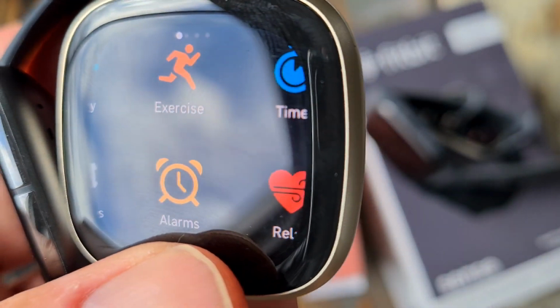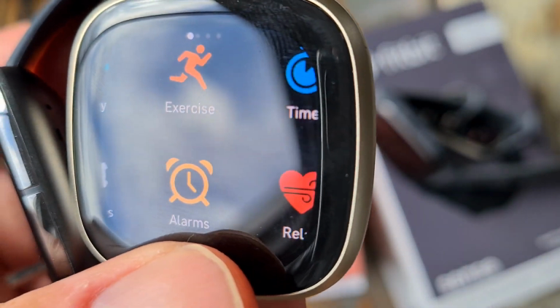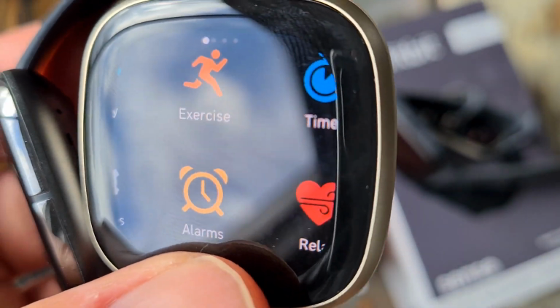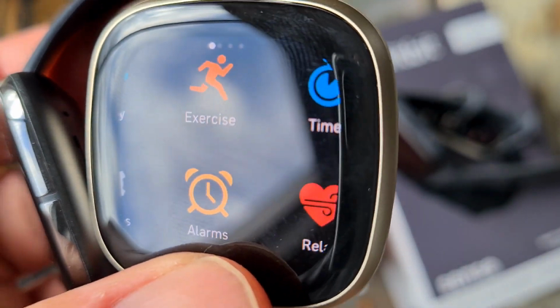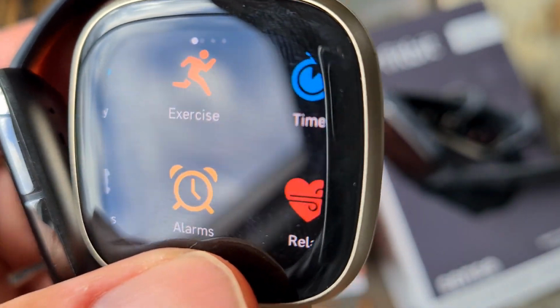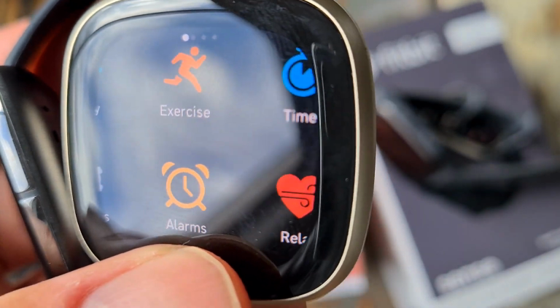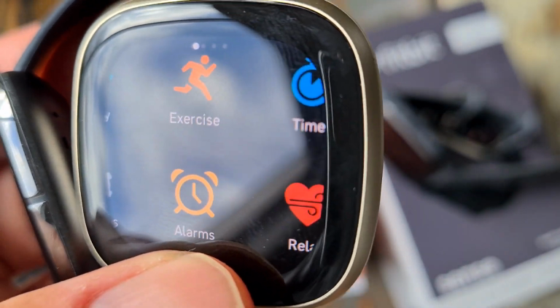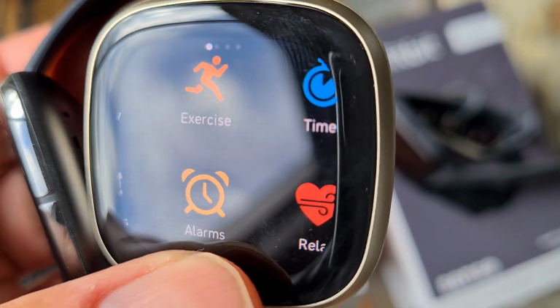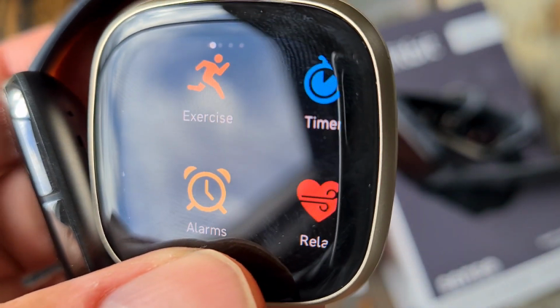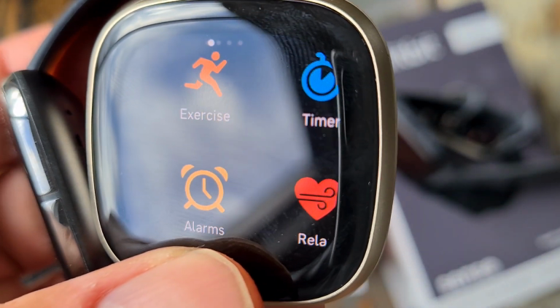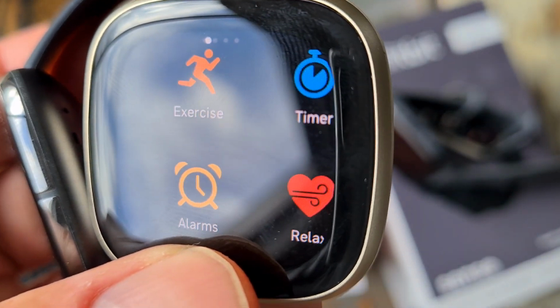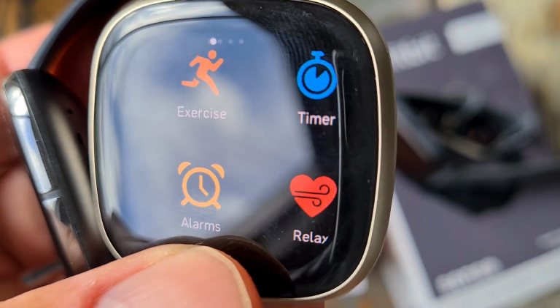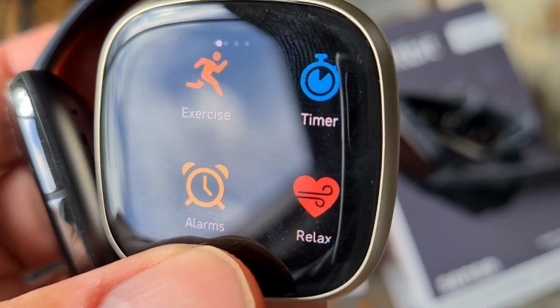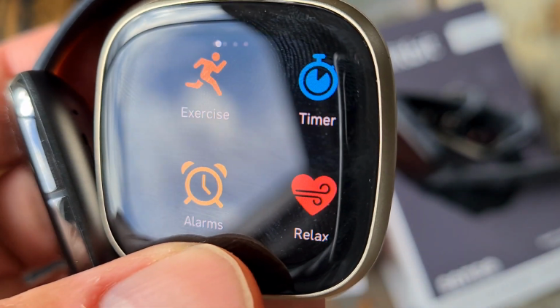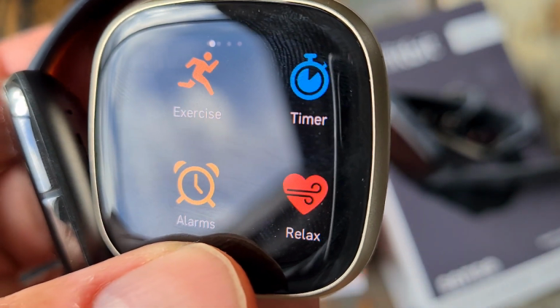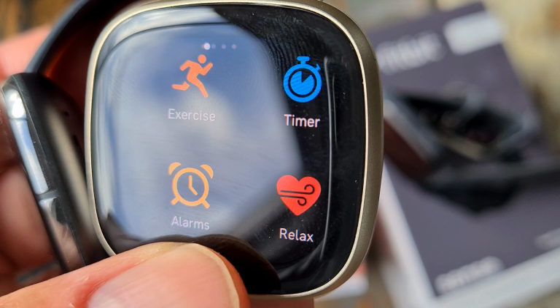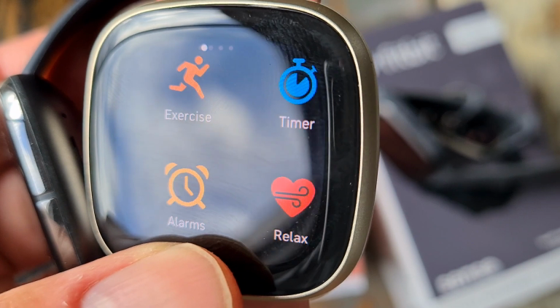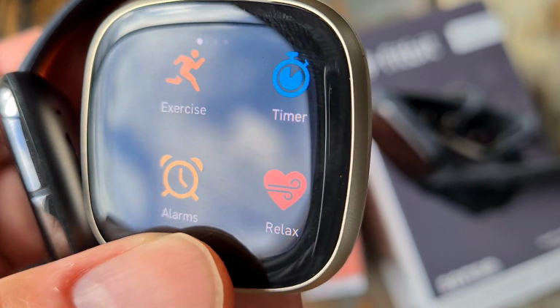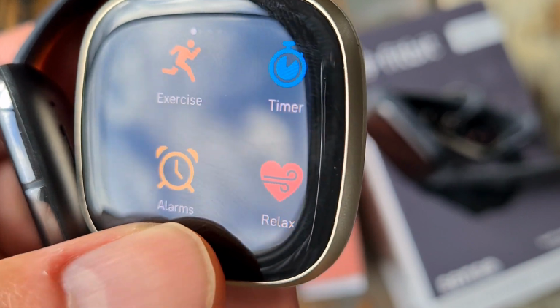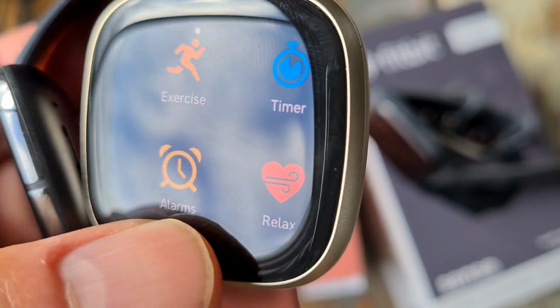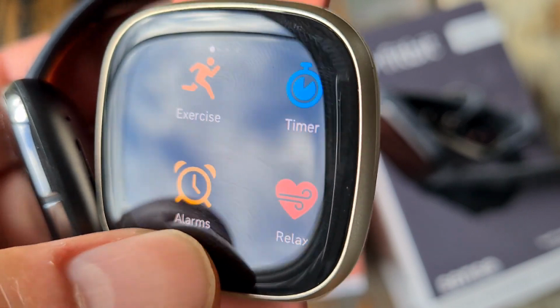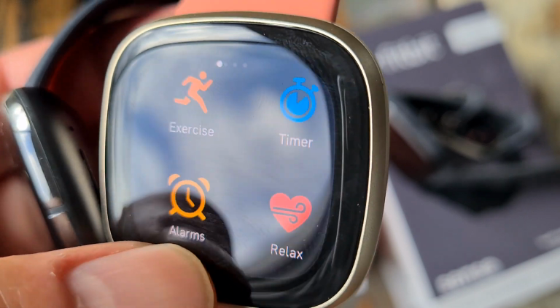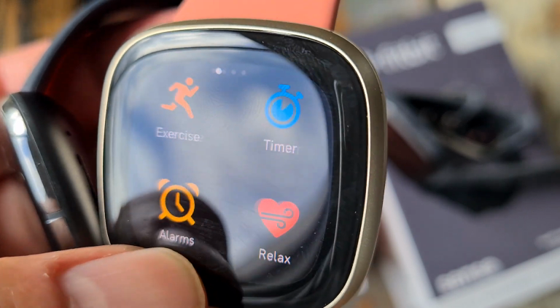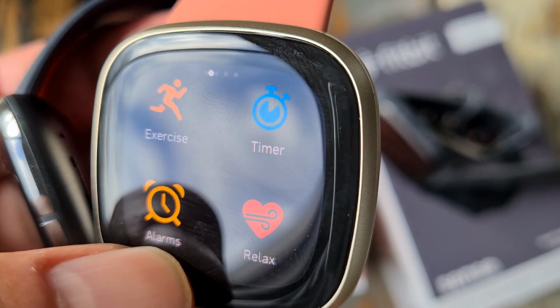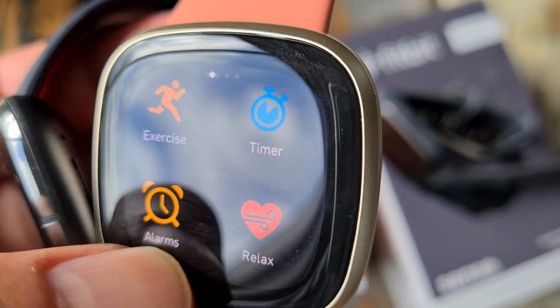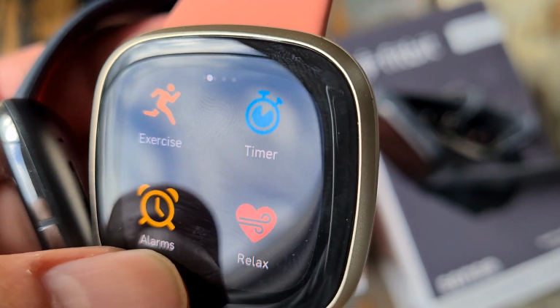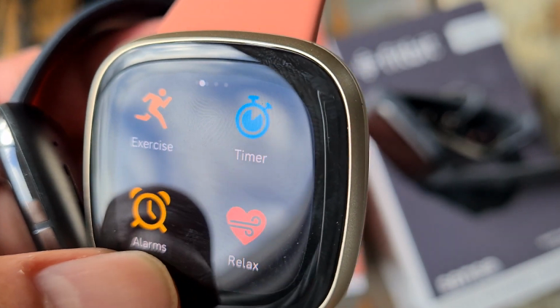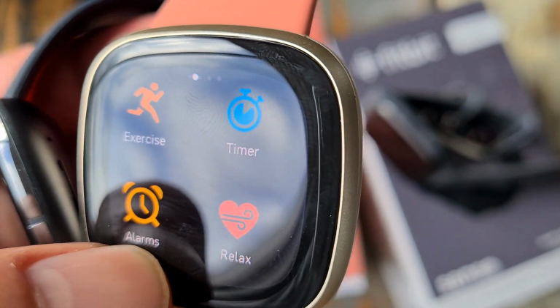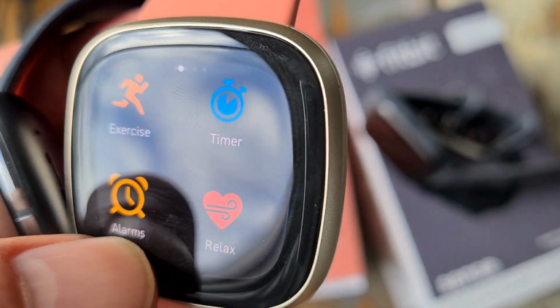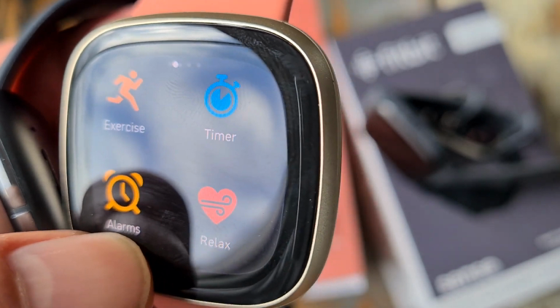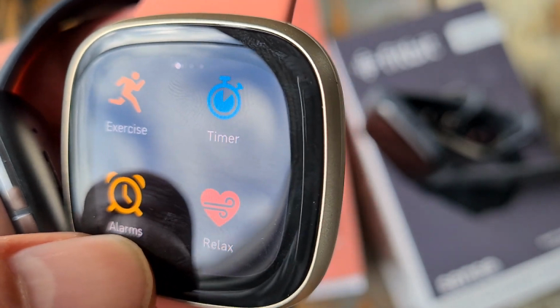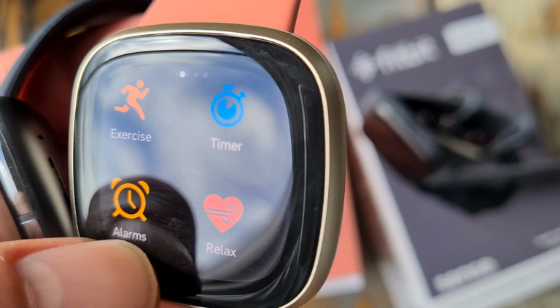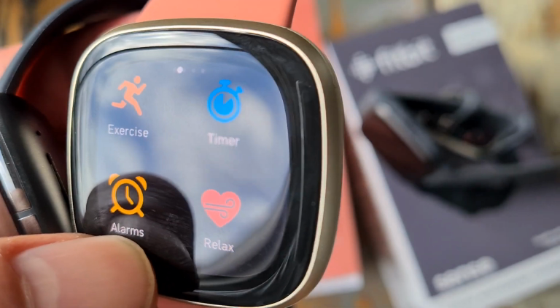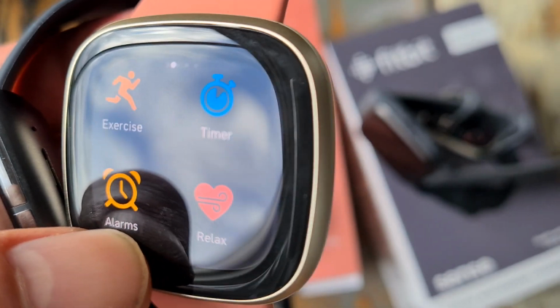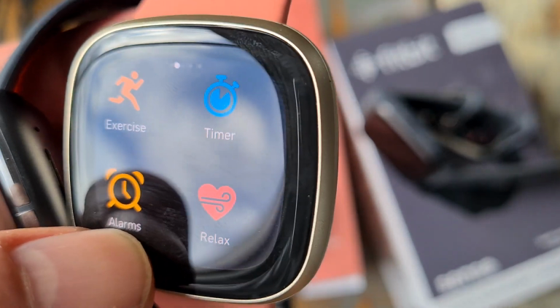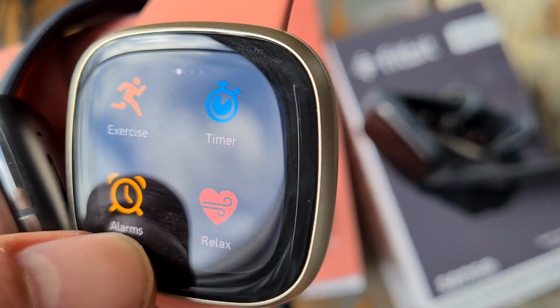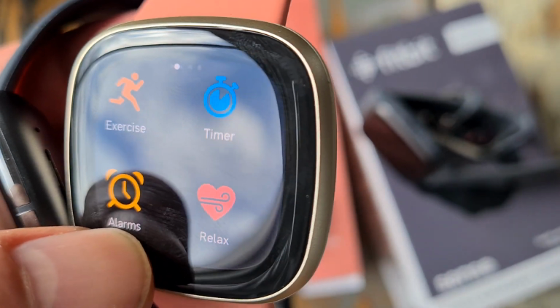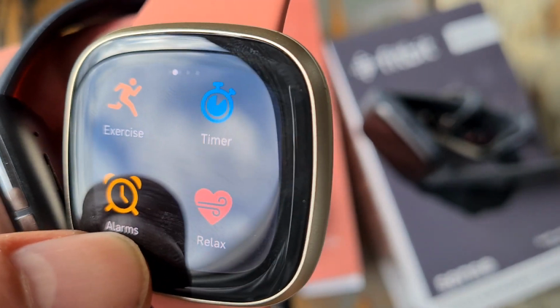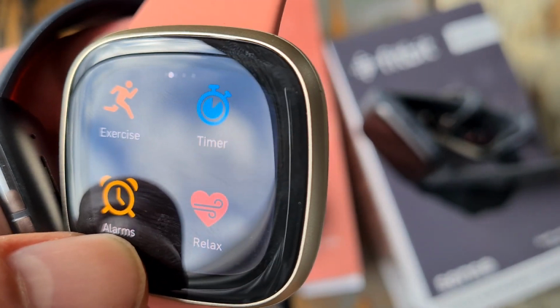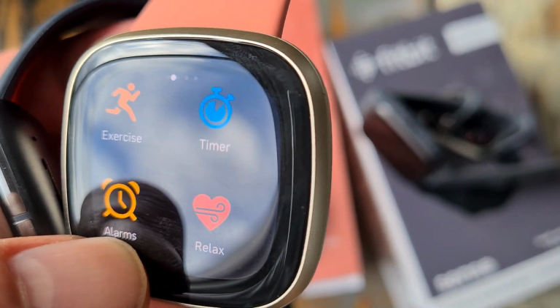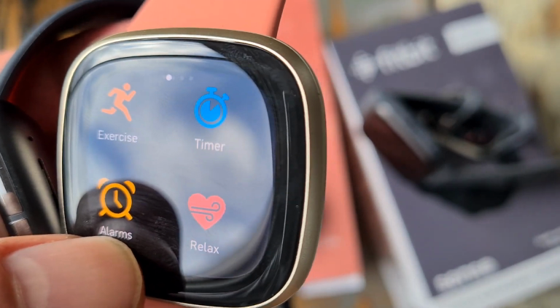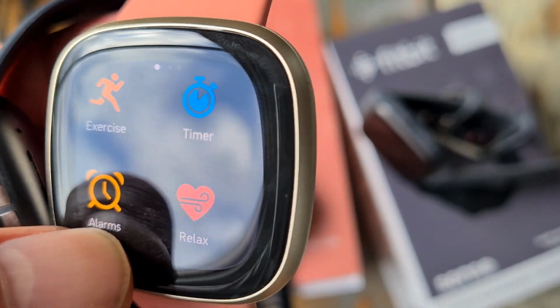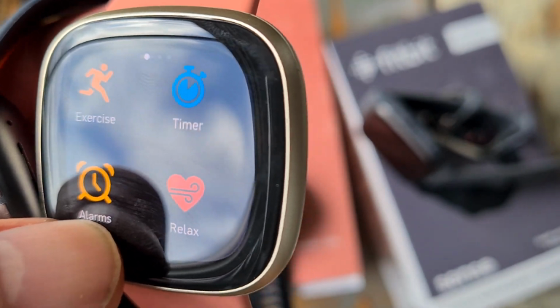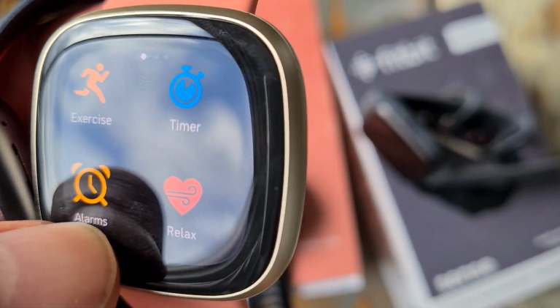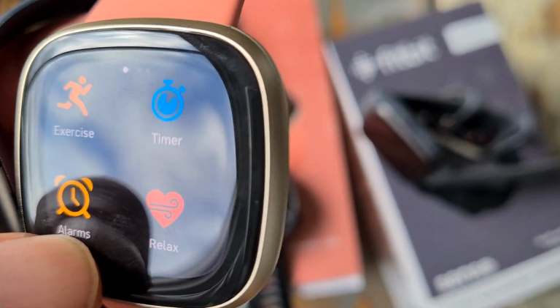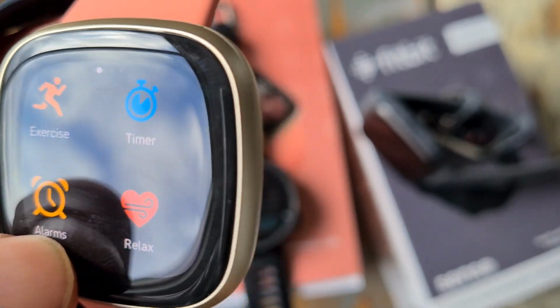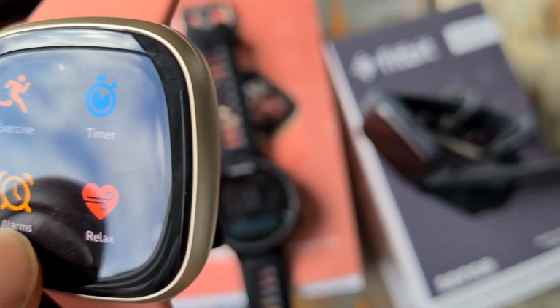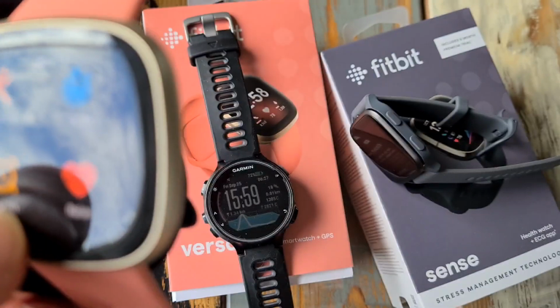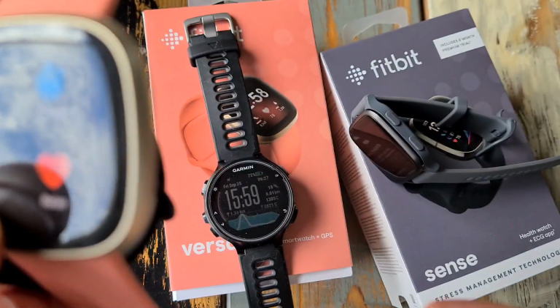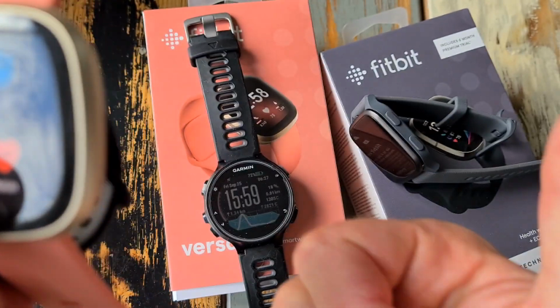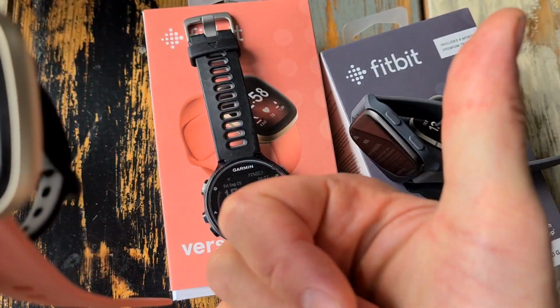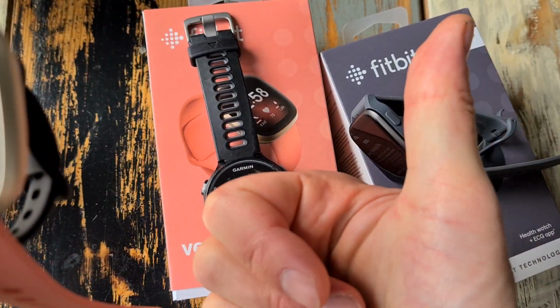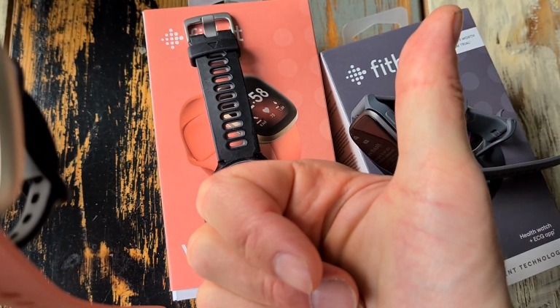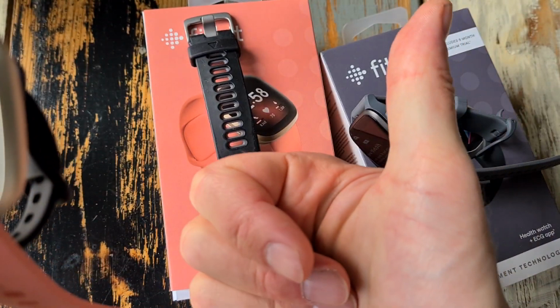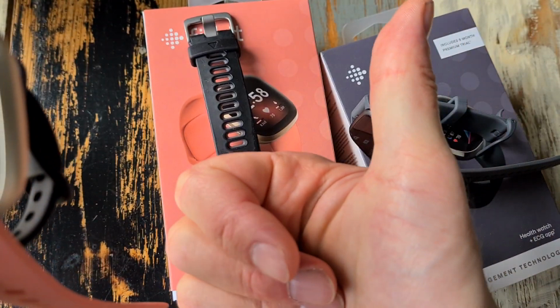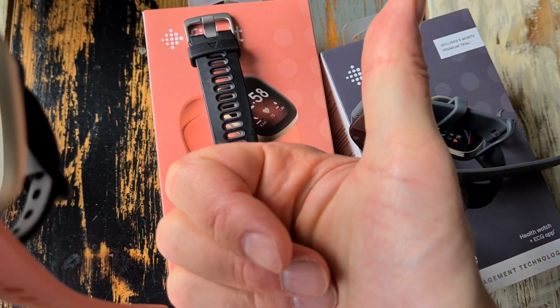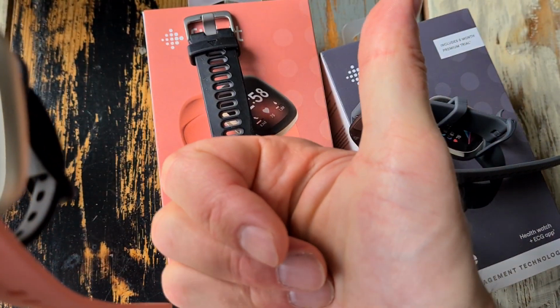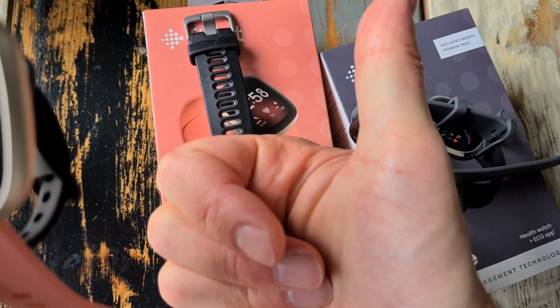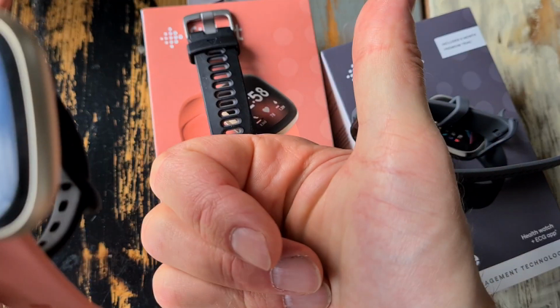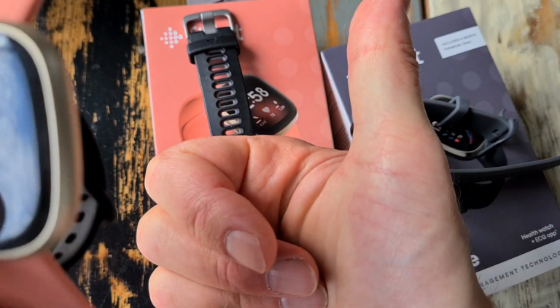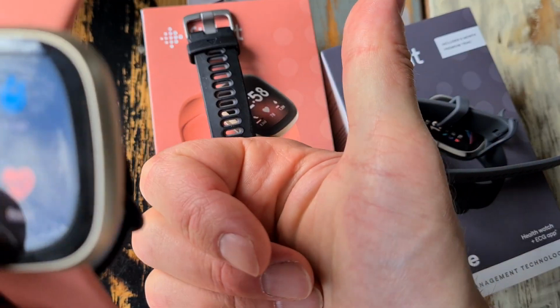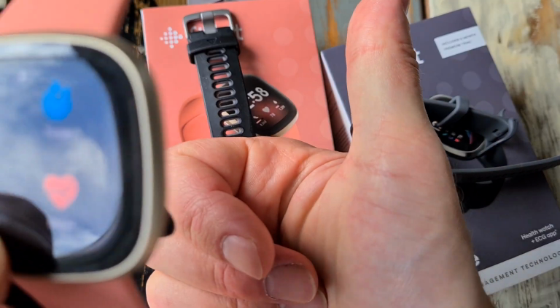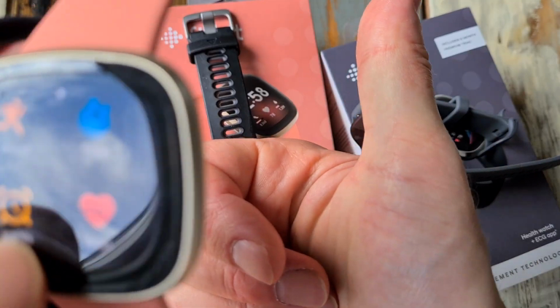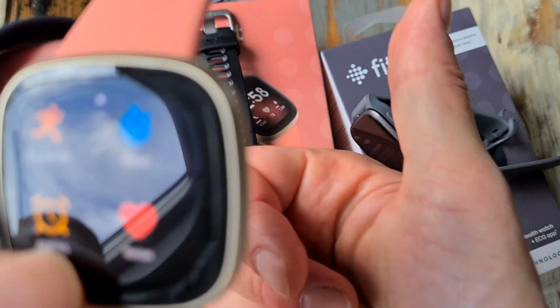So in very short: those are the differences between the Sense and the Versa 3. Thanks for watching, hope you liked it — leave a thumbs up.